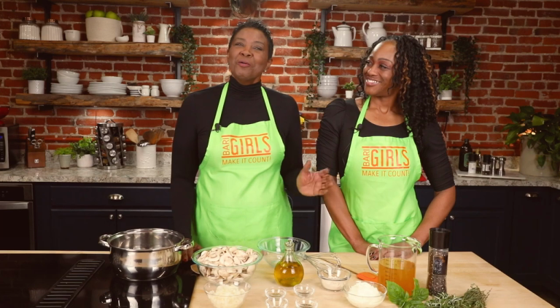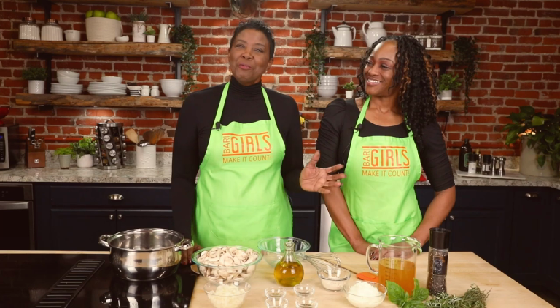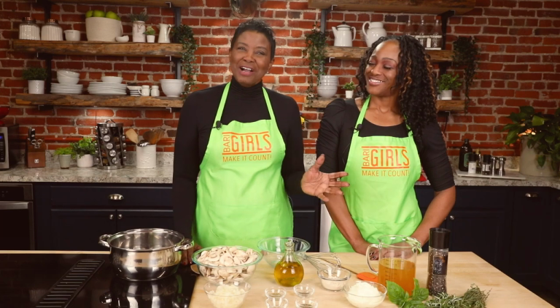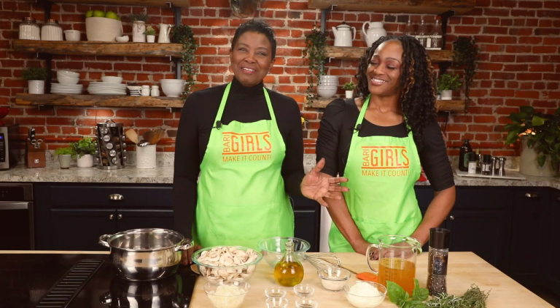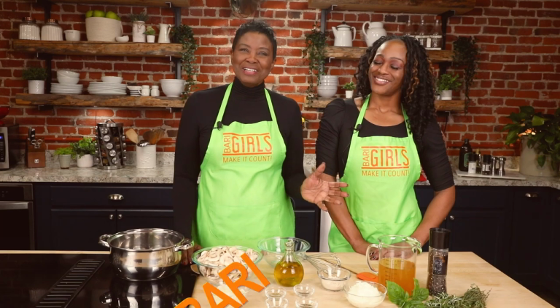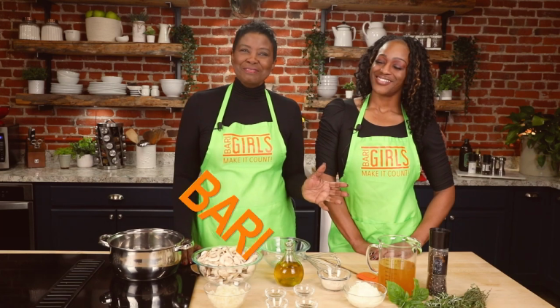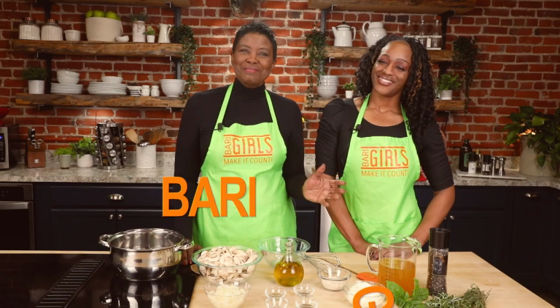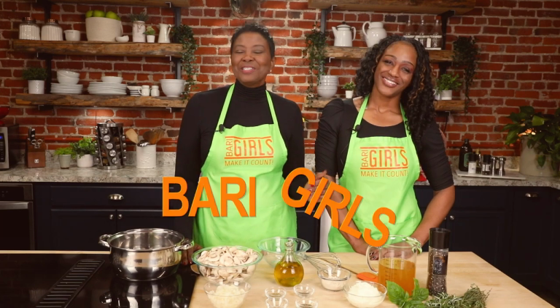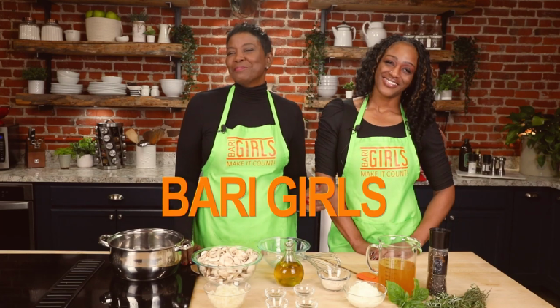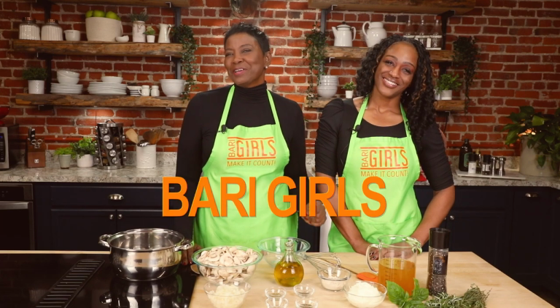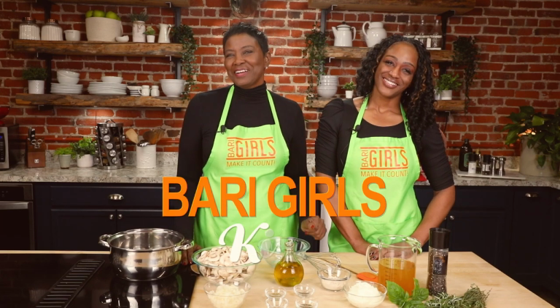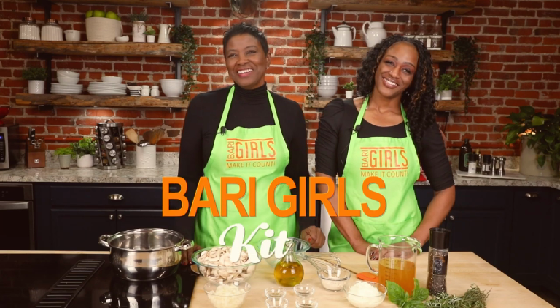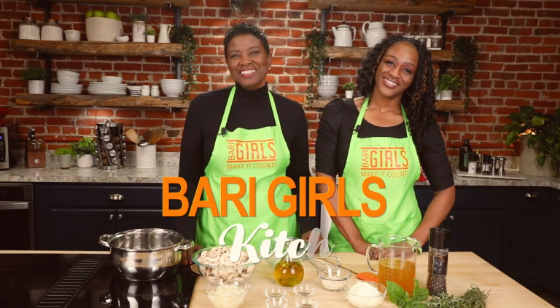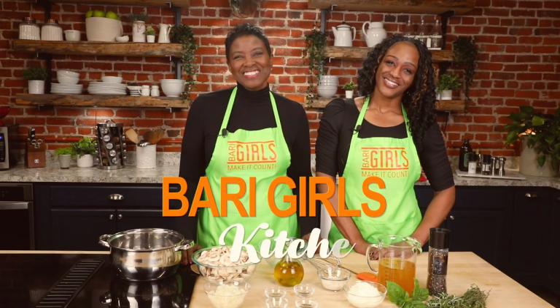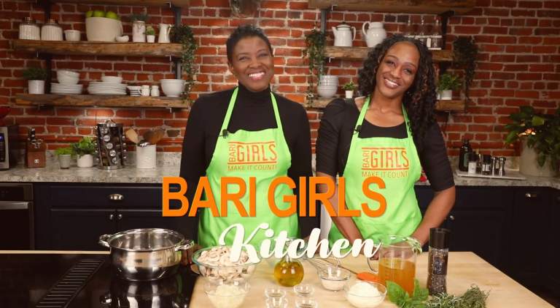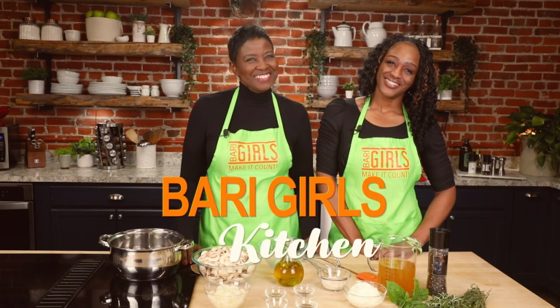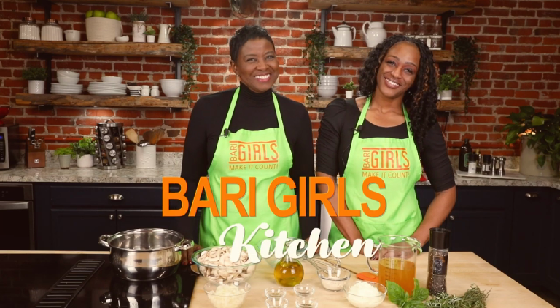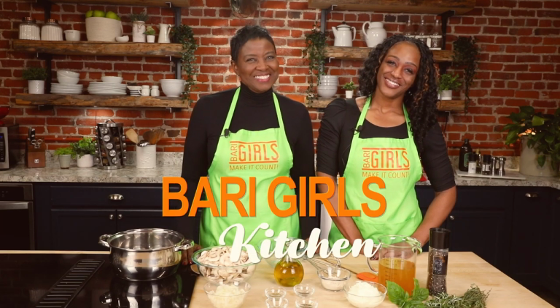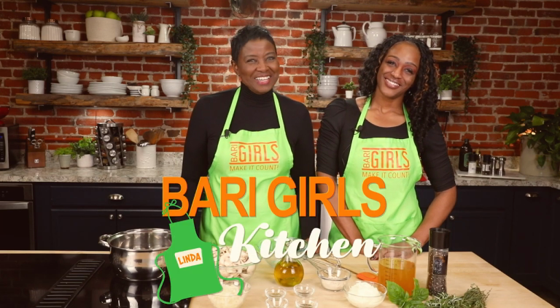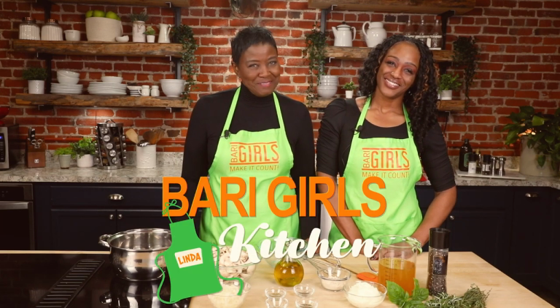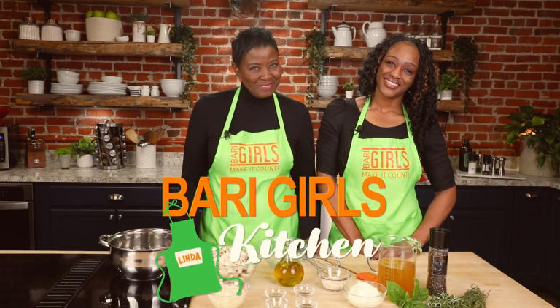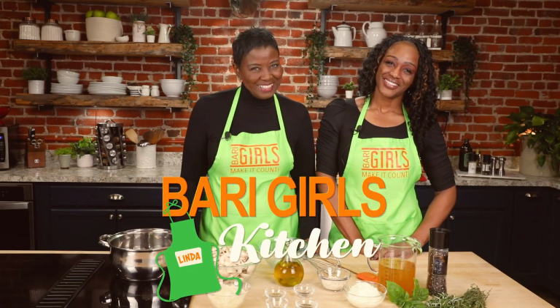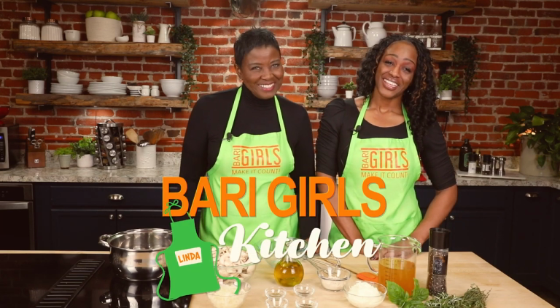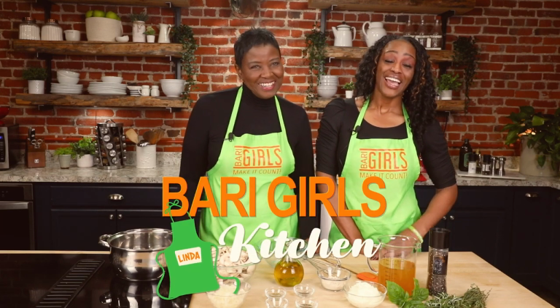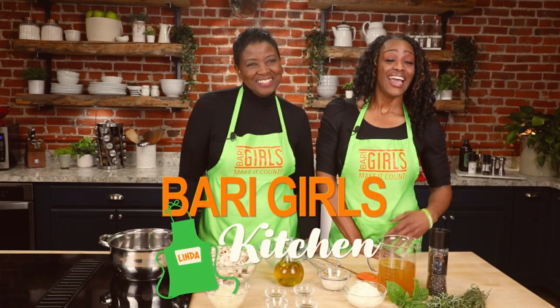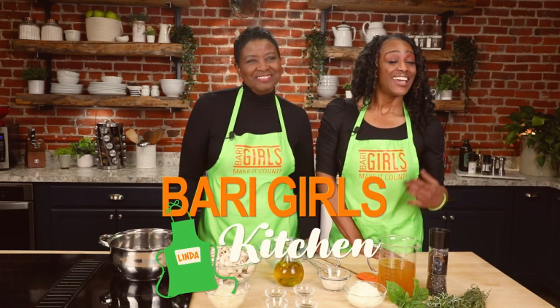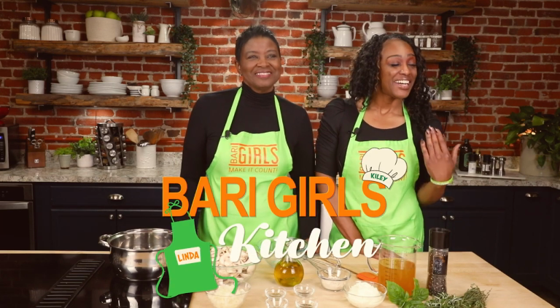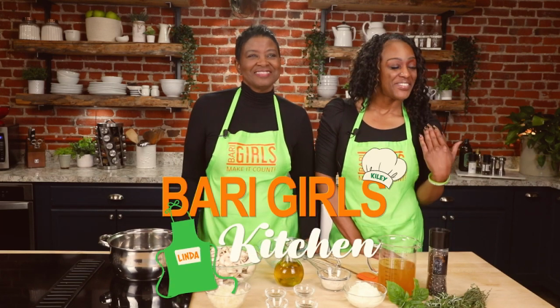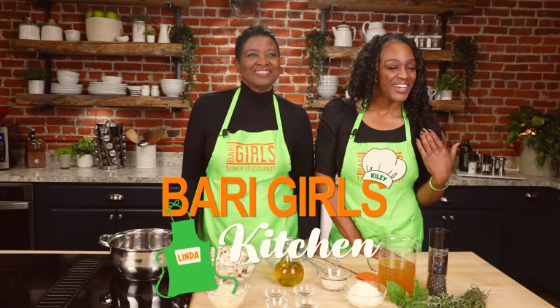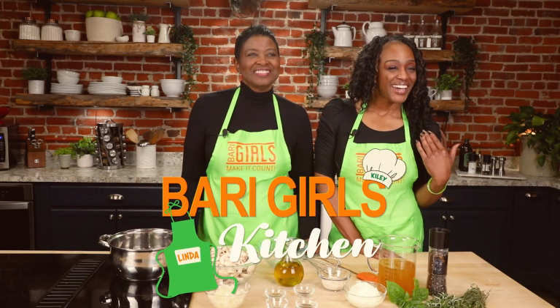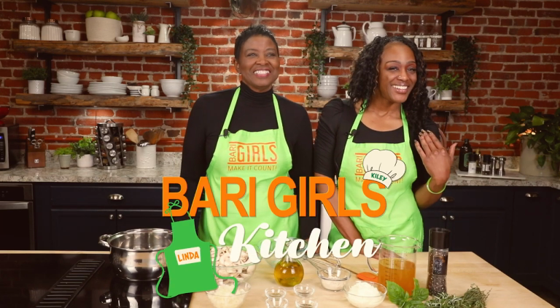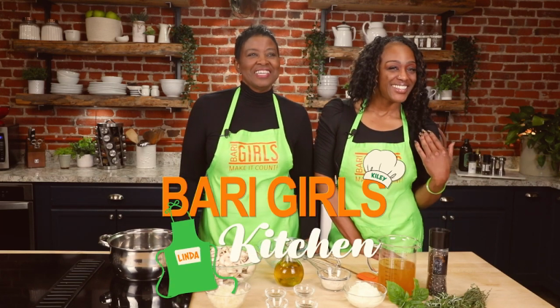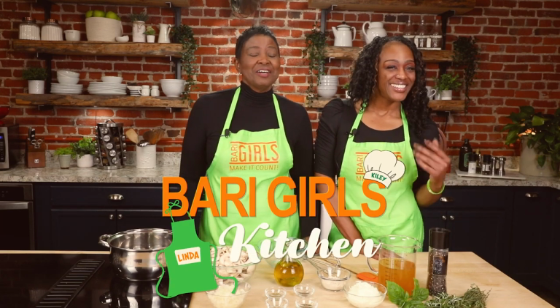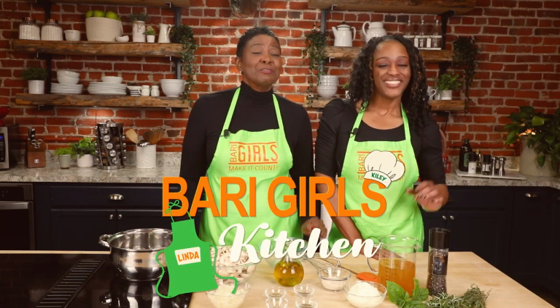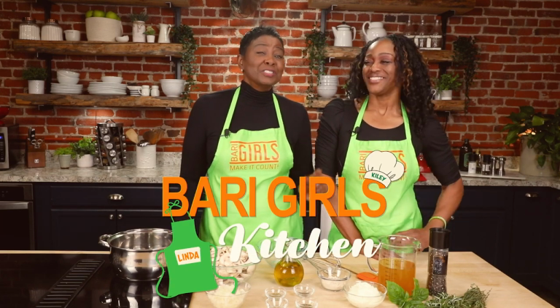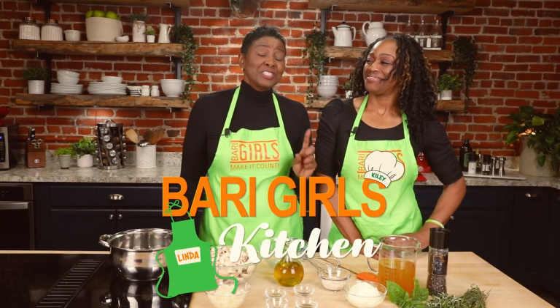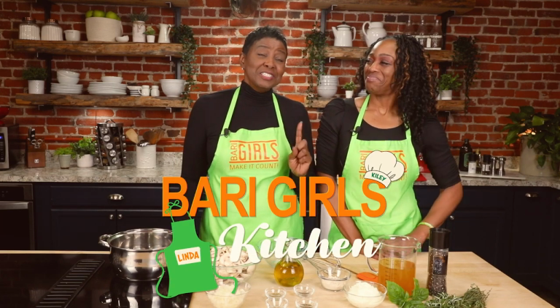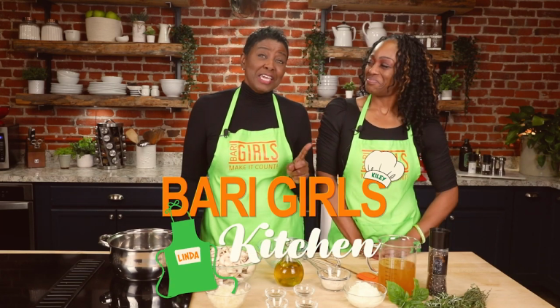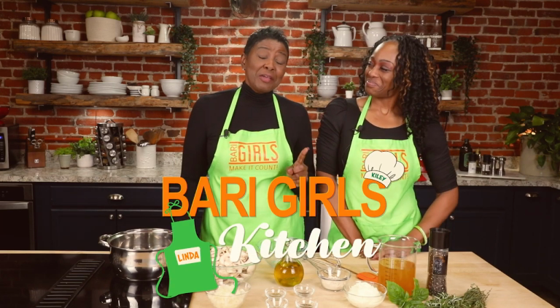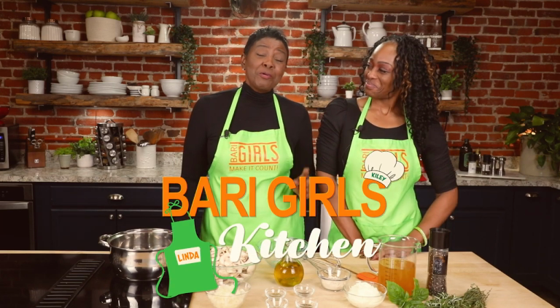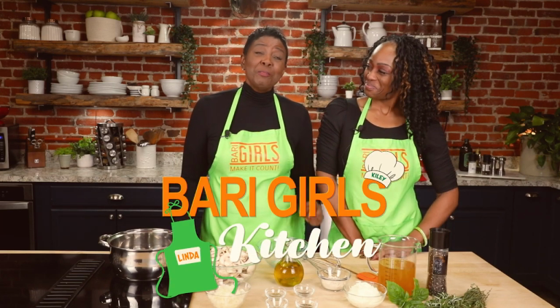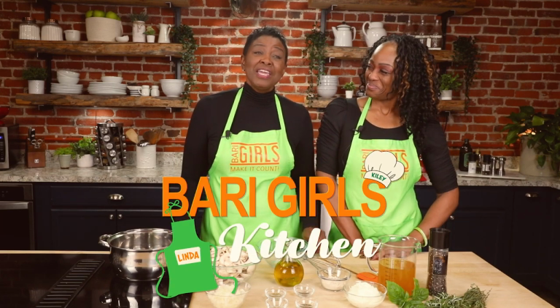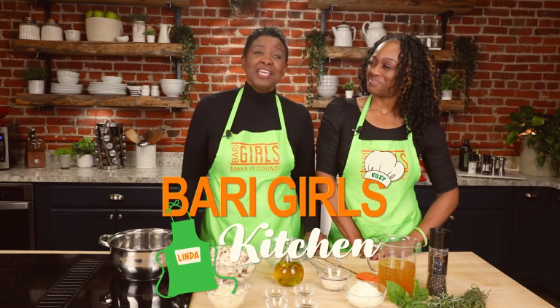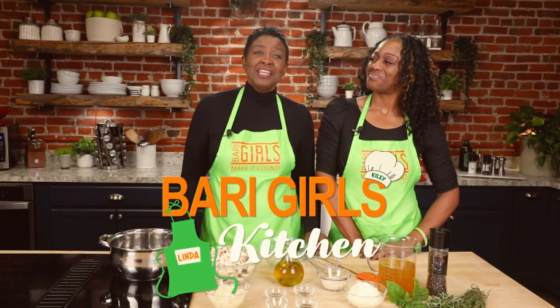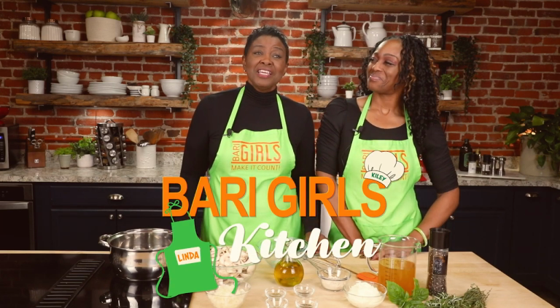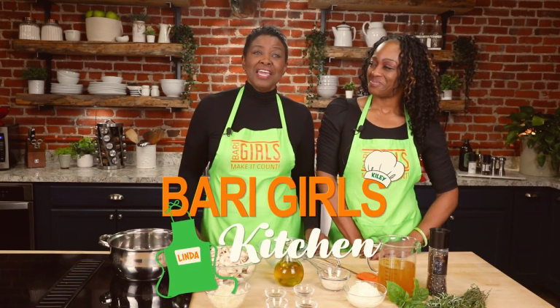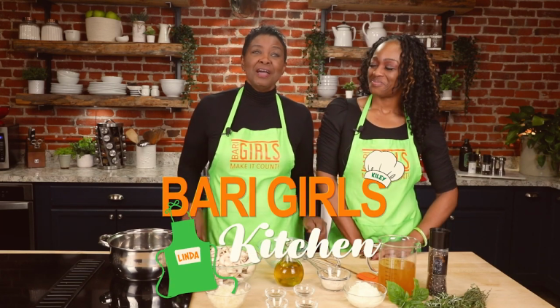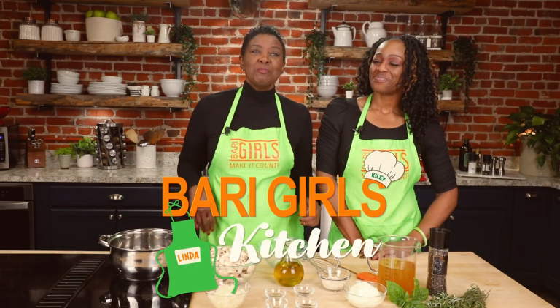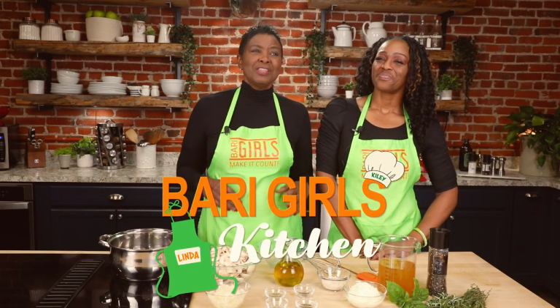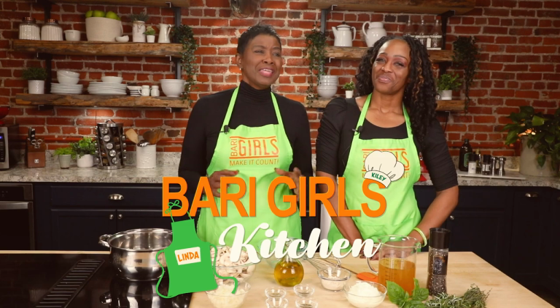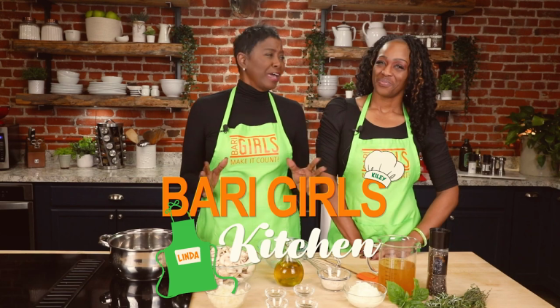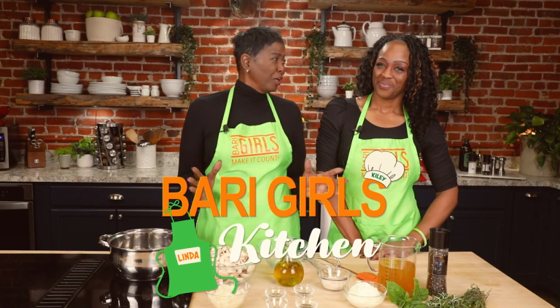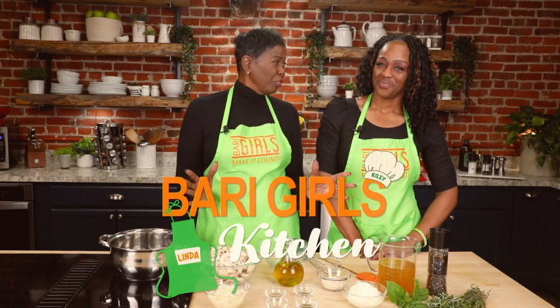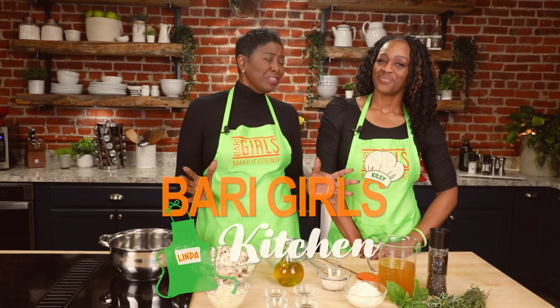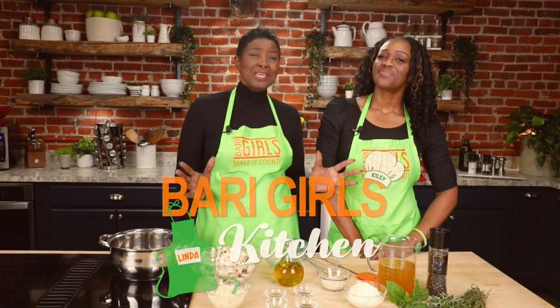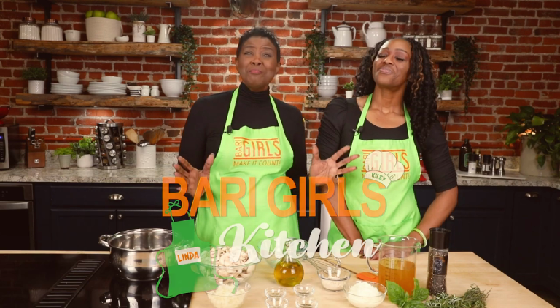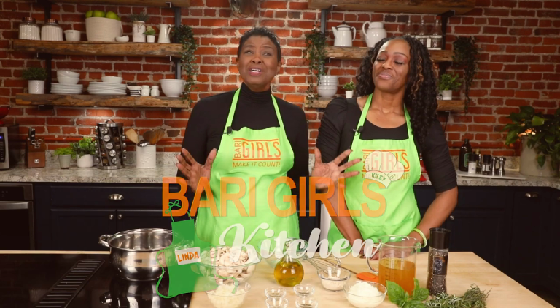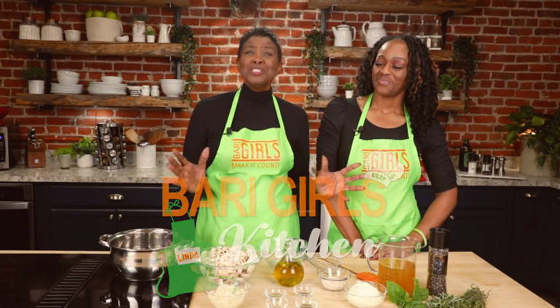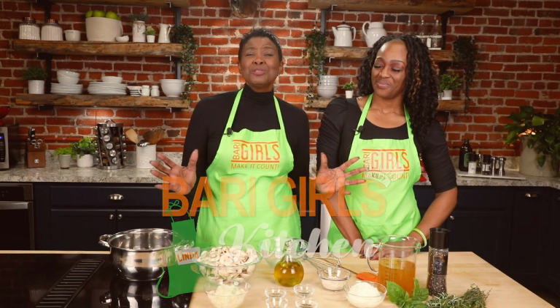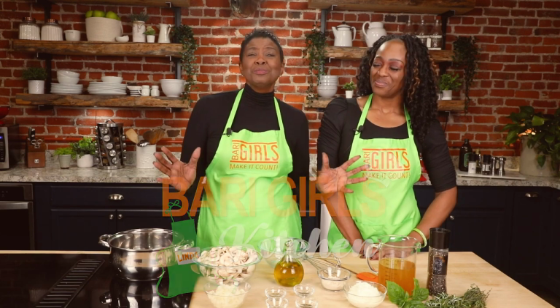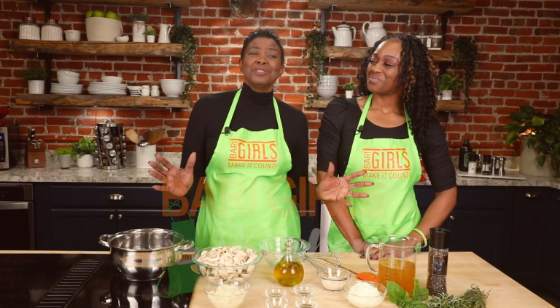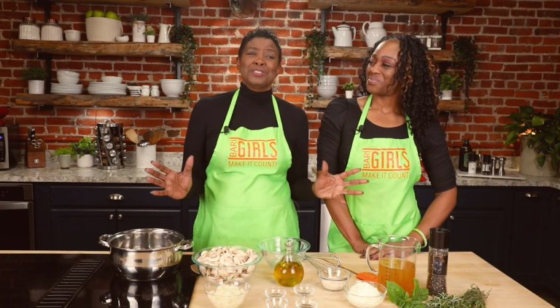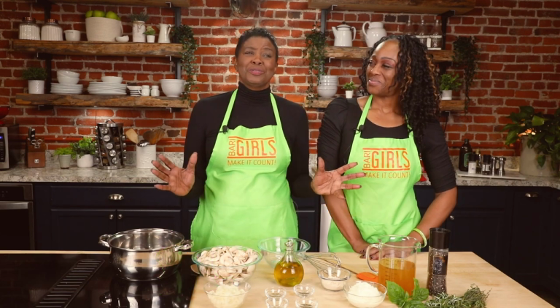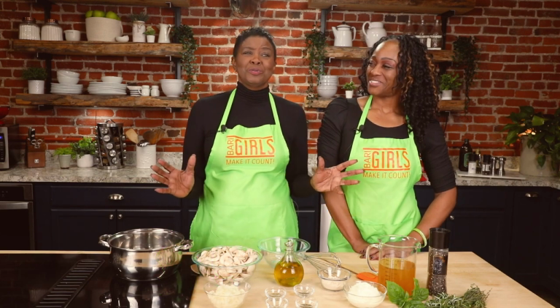Welcome to the Berry Girls Kitchen. I'm Linda. And I'm Kylie. Today we're making a count with healthy mushroom soup.